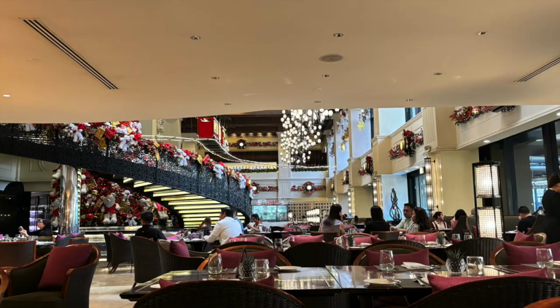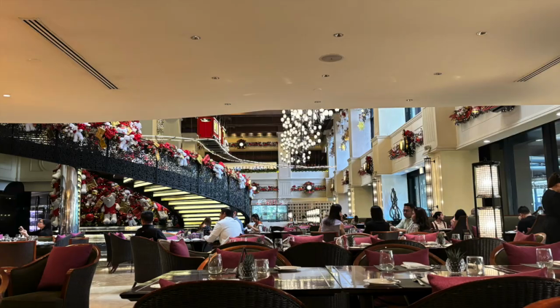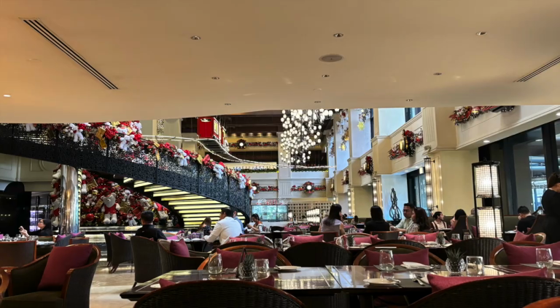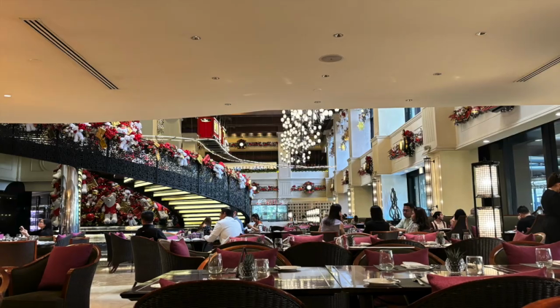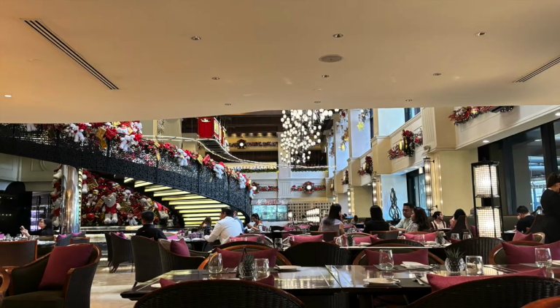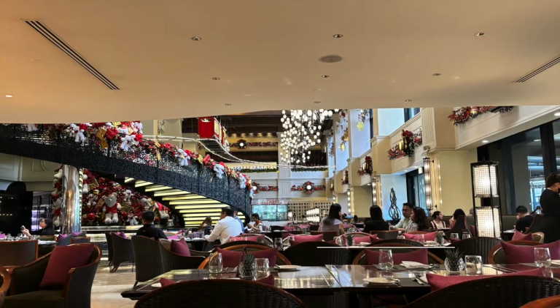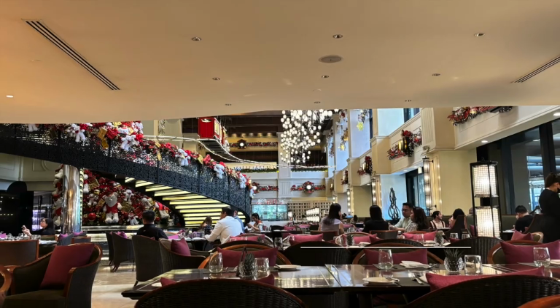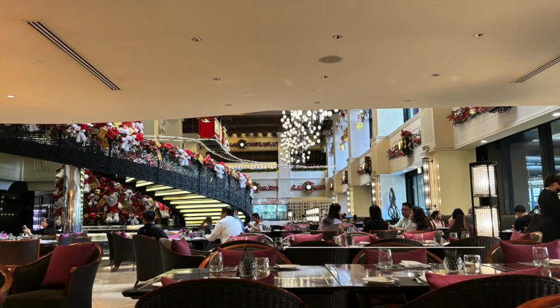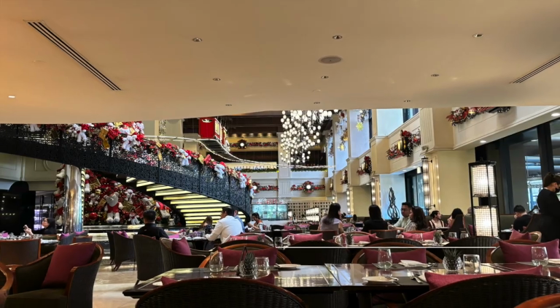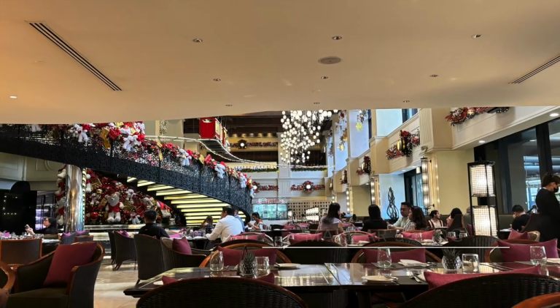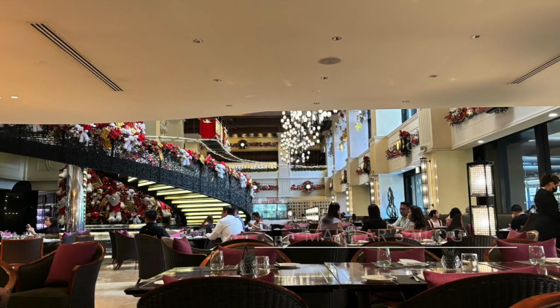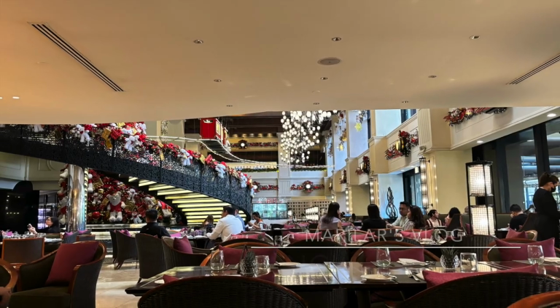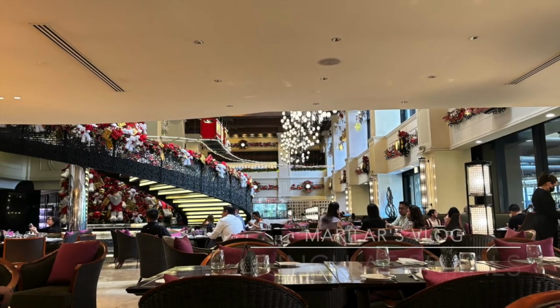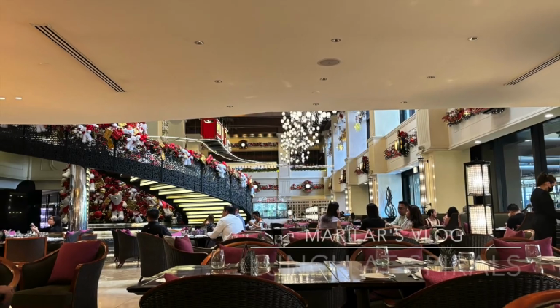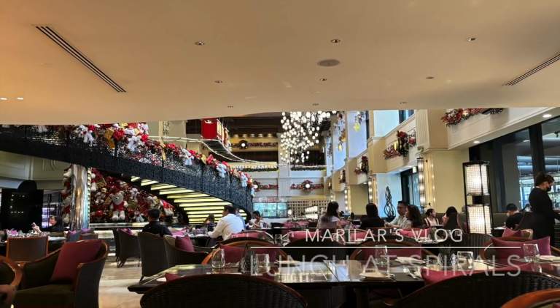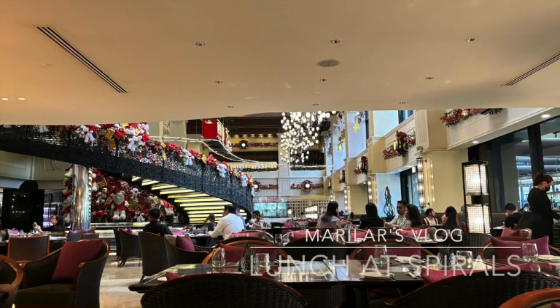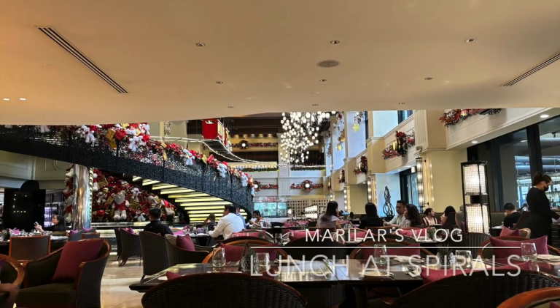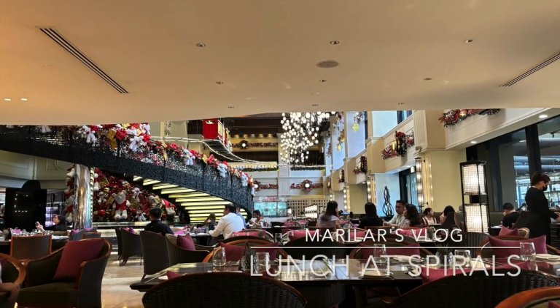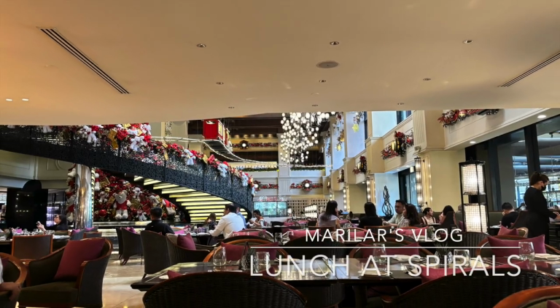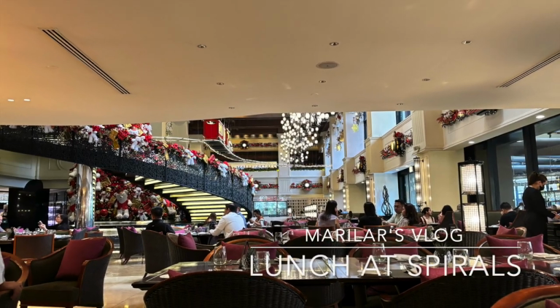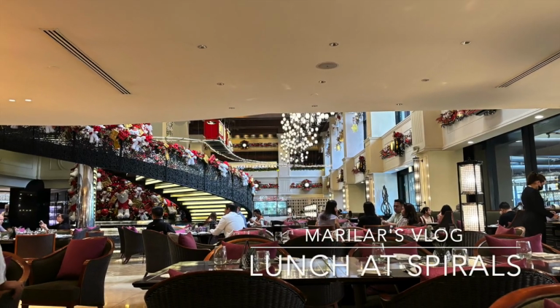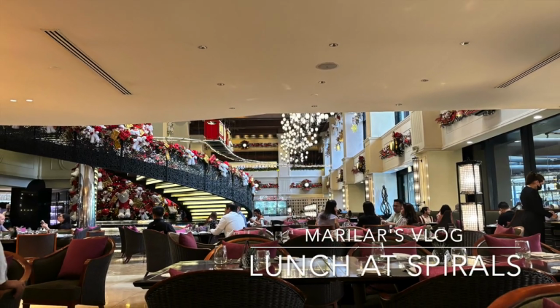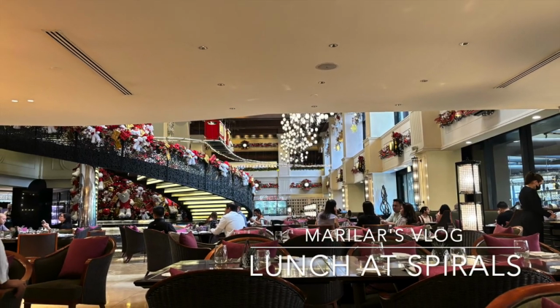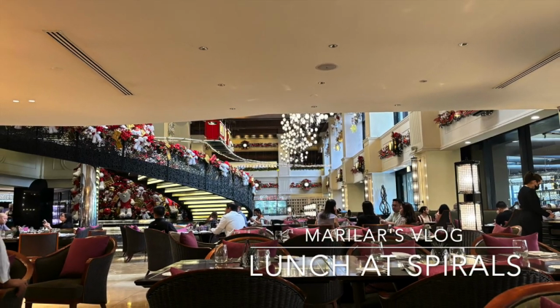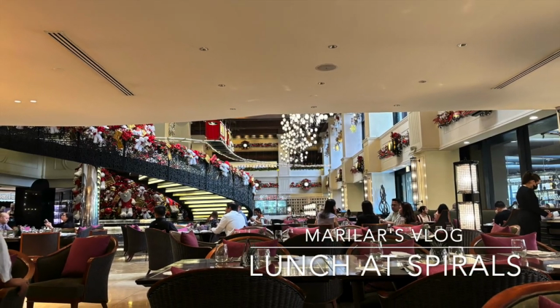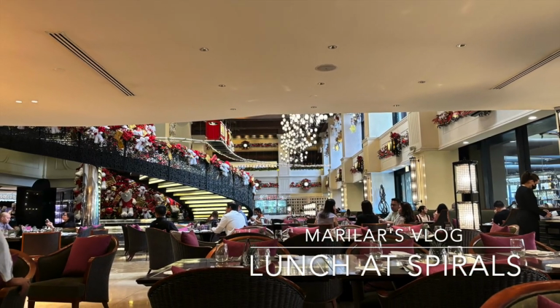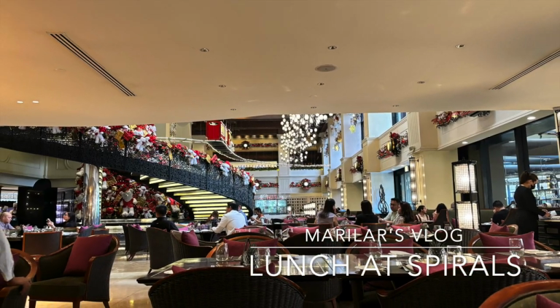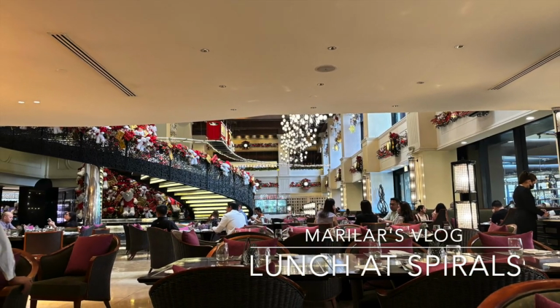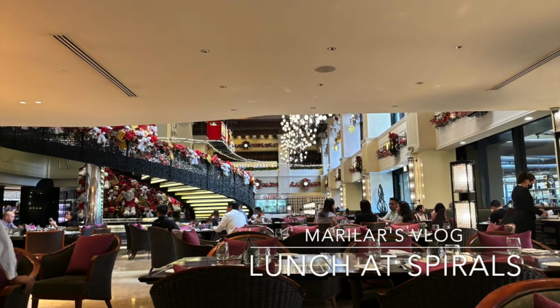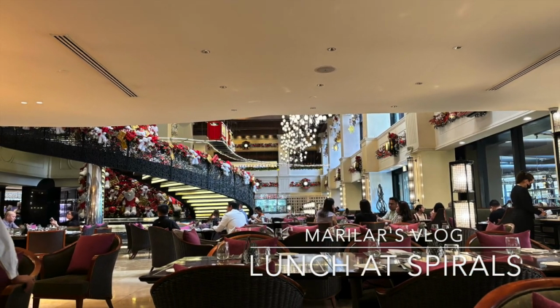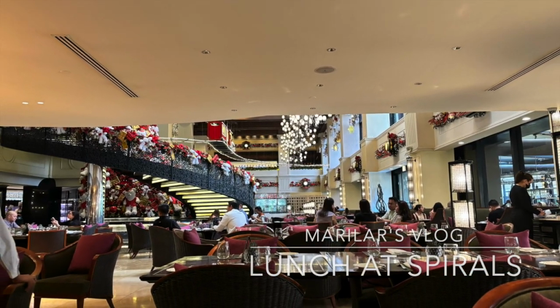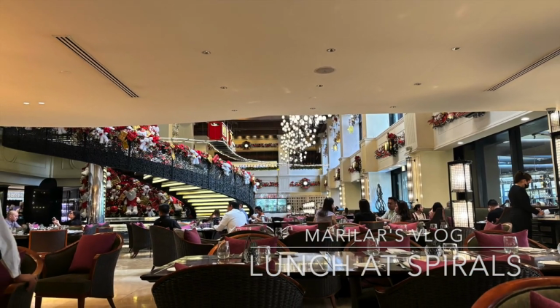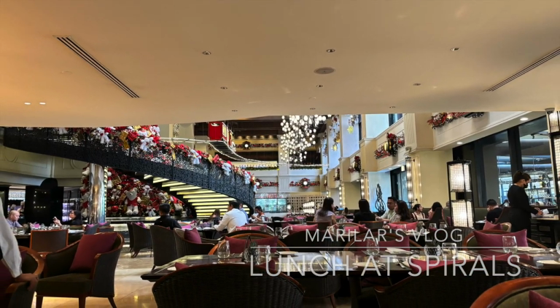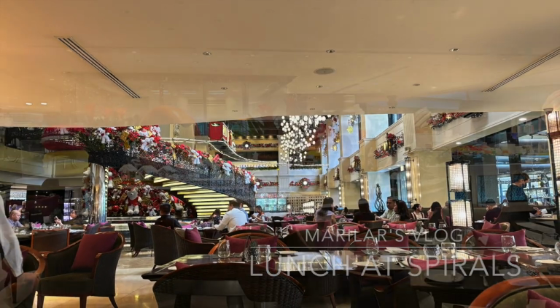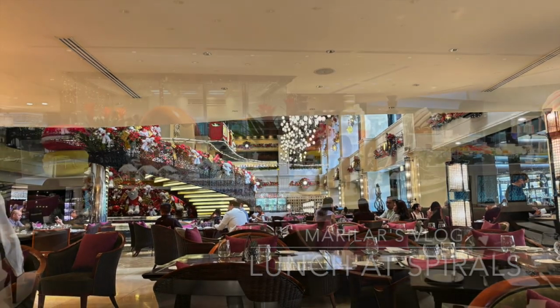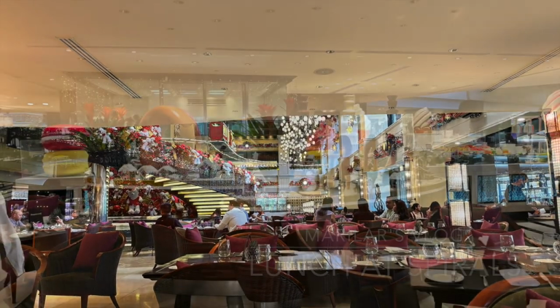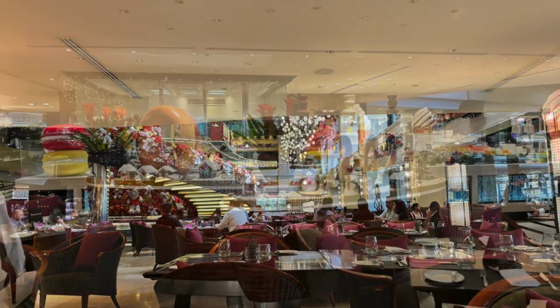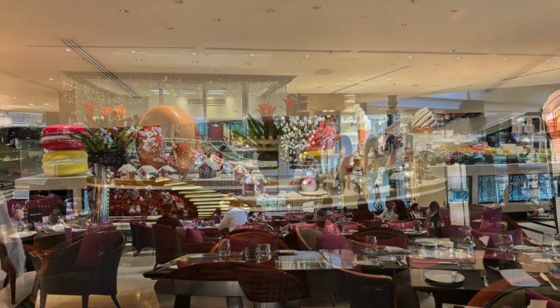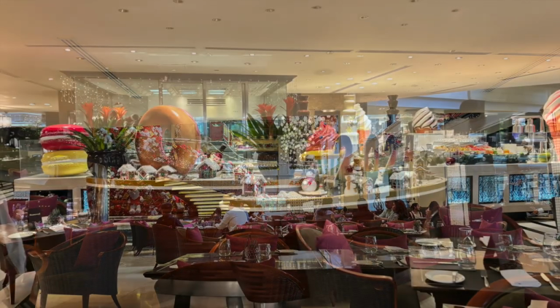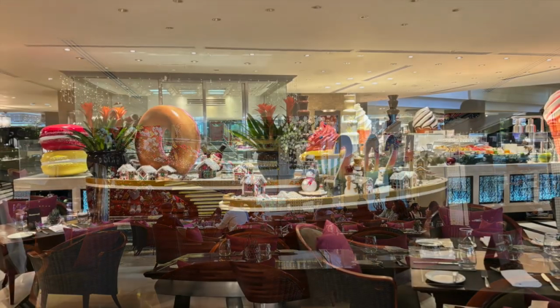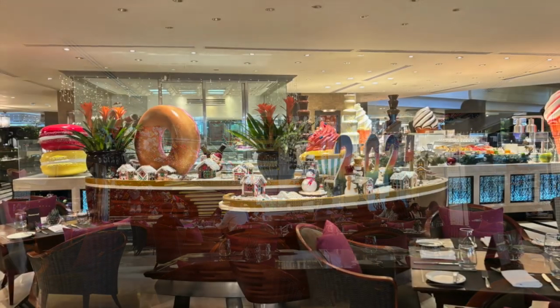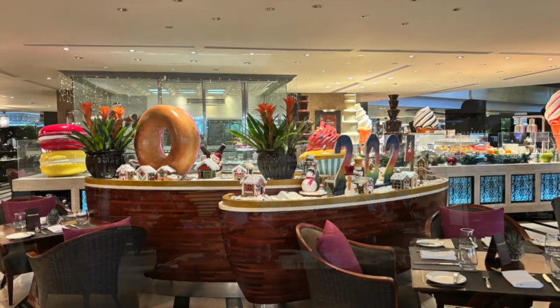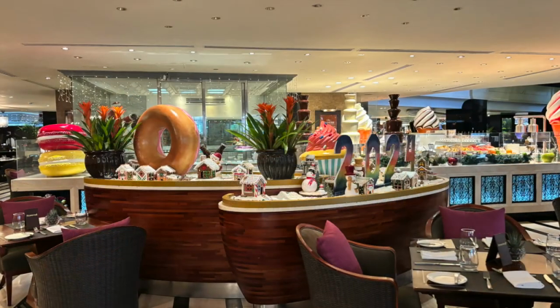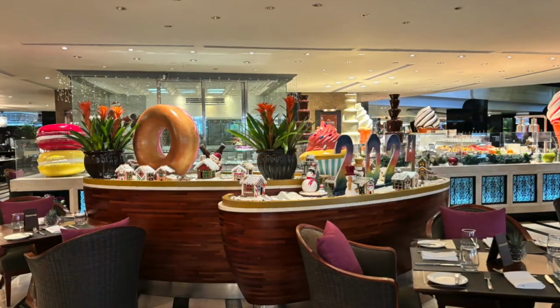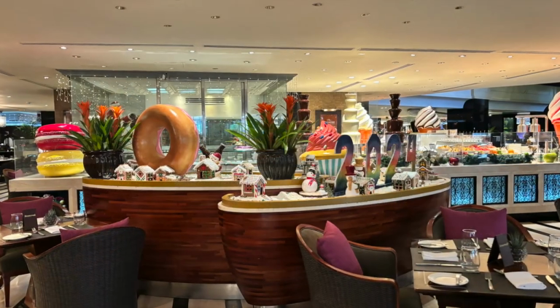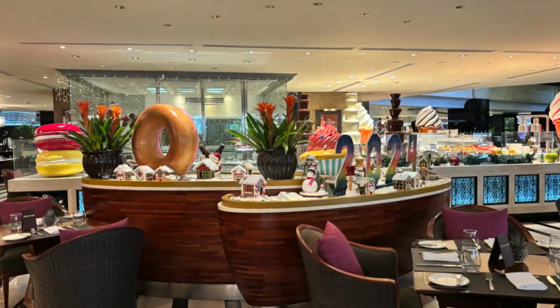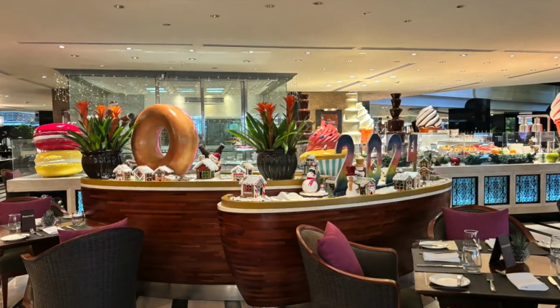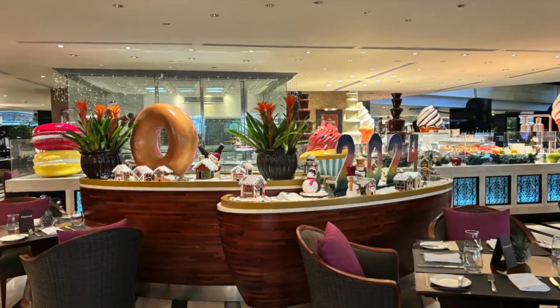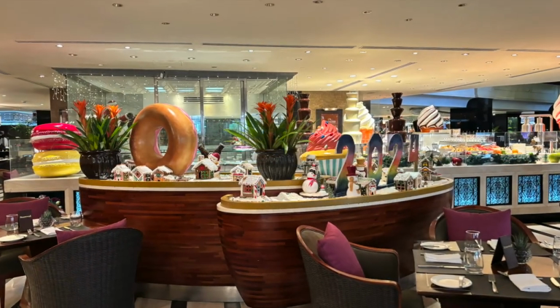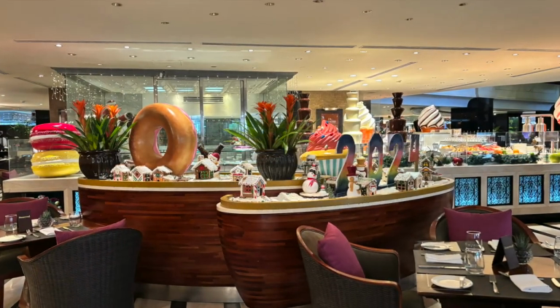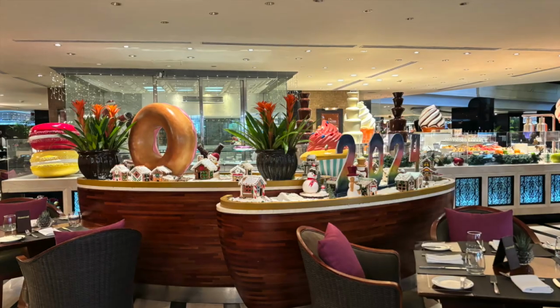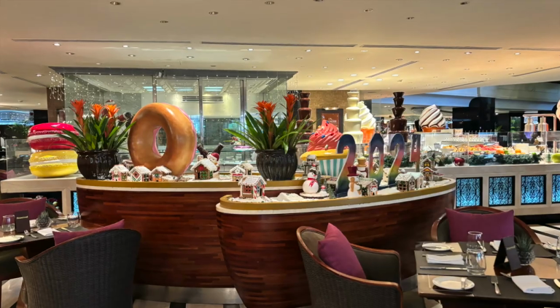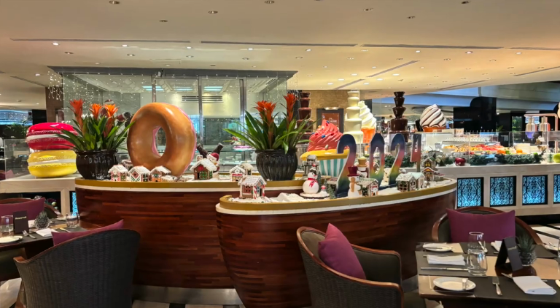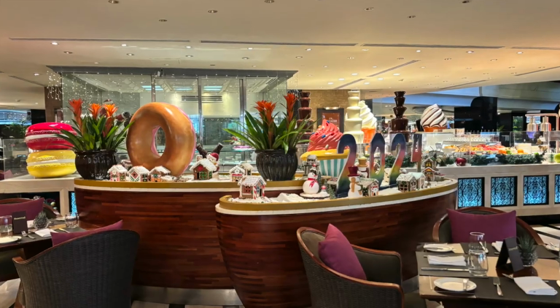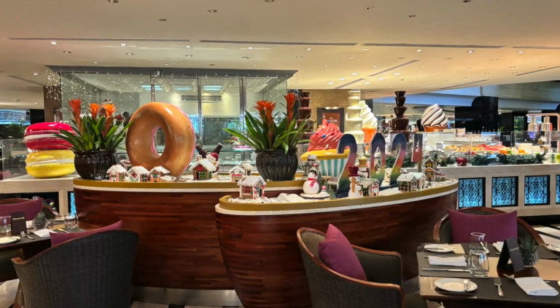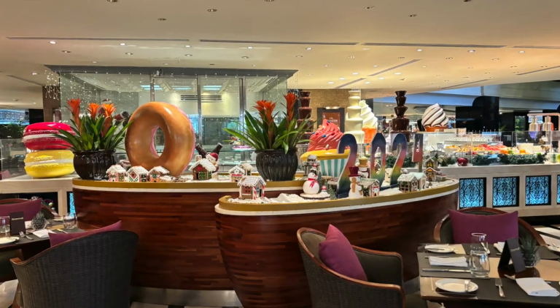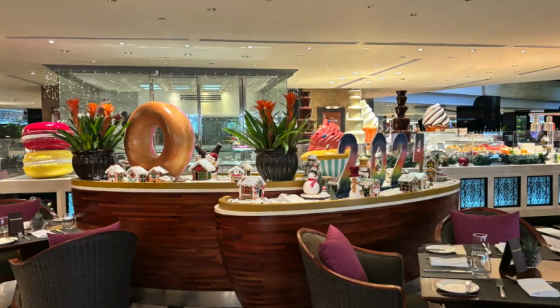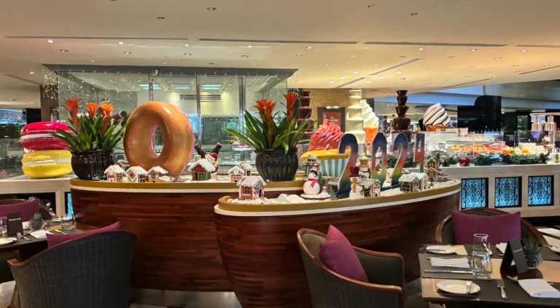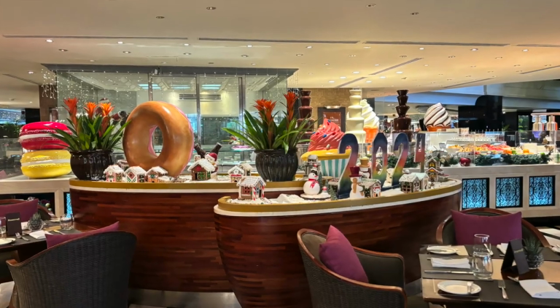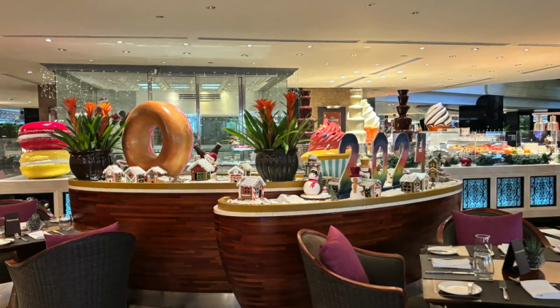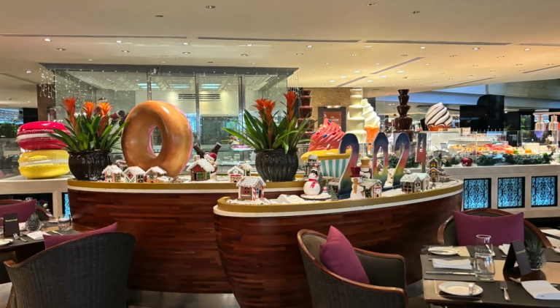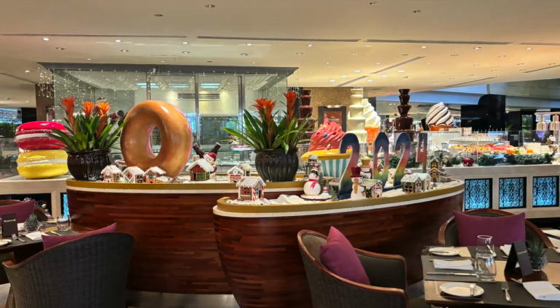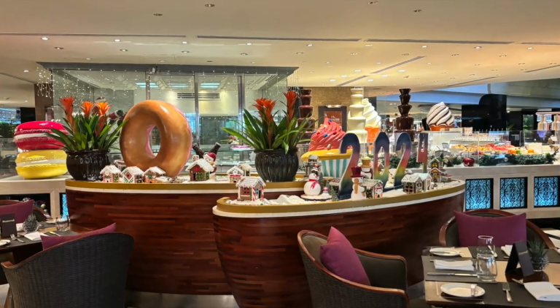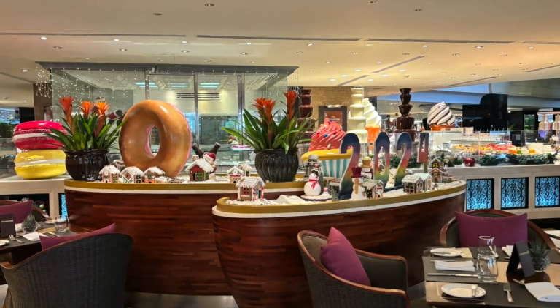Hello everyone! Happy New Year! Today we are at Sofitel. We're having lunch at Spirals.